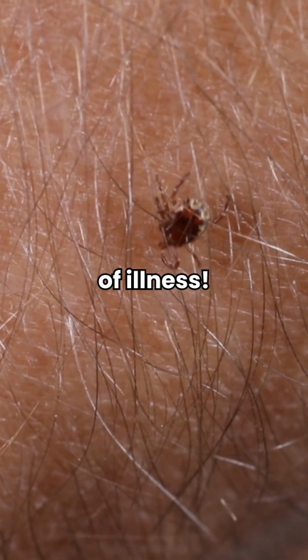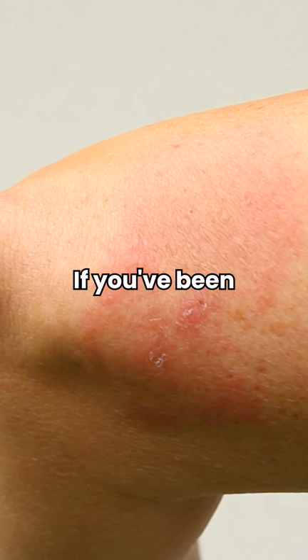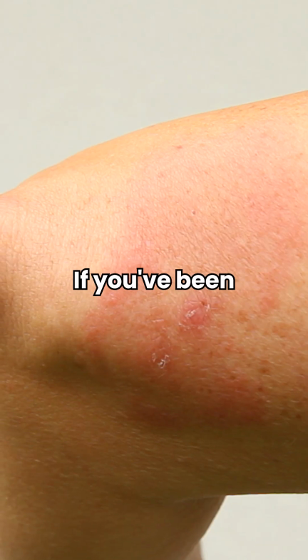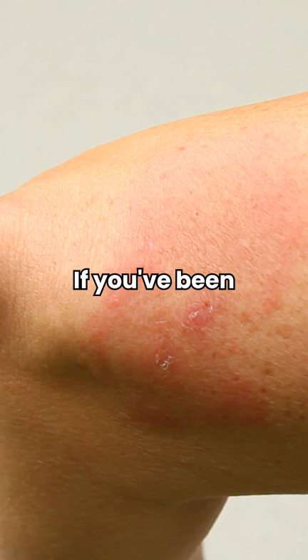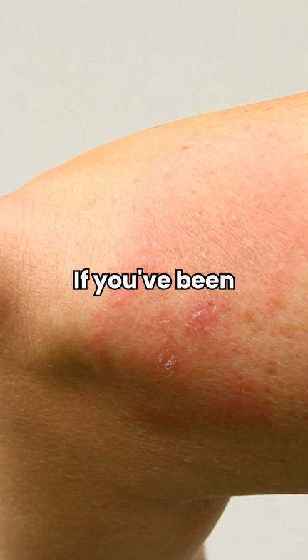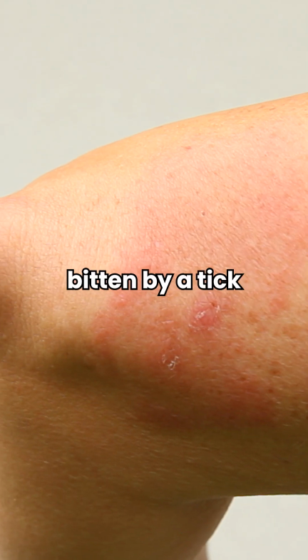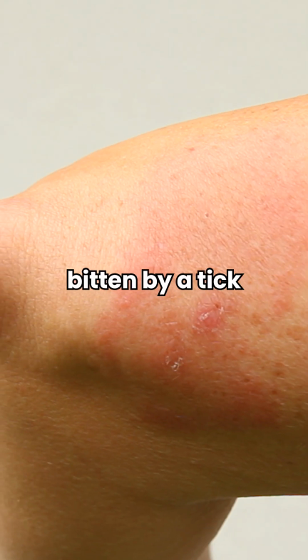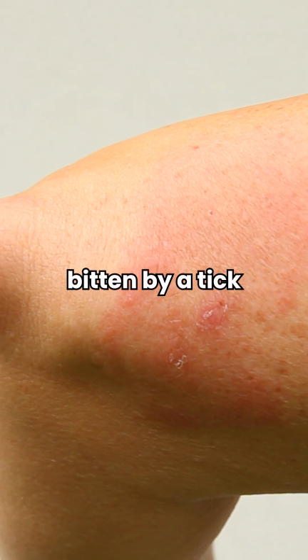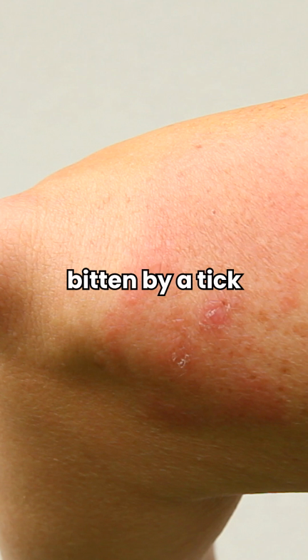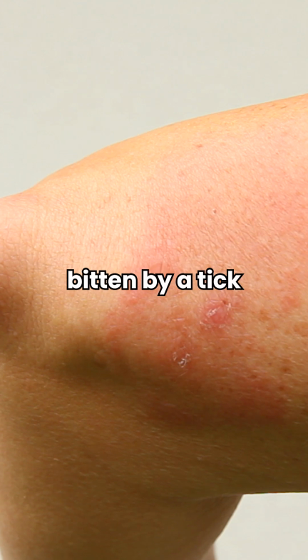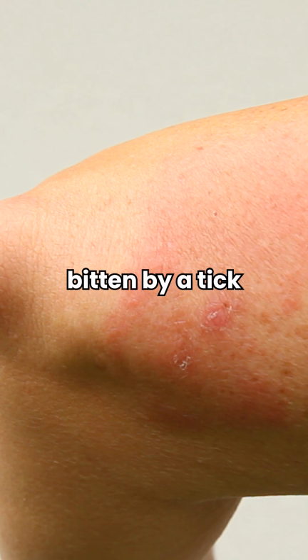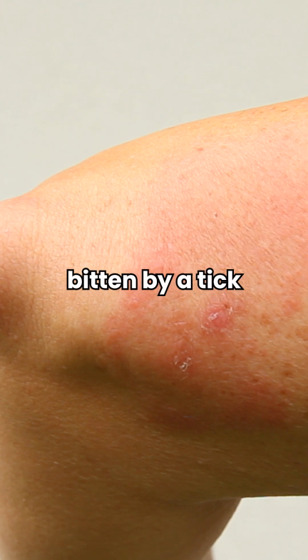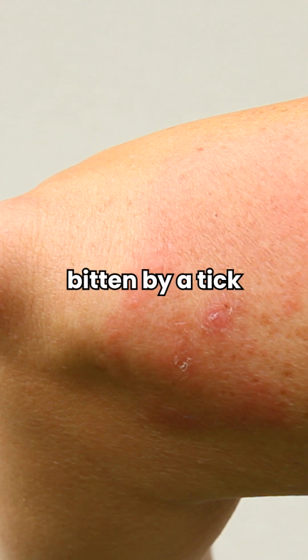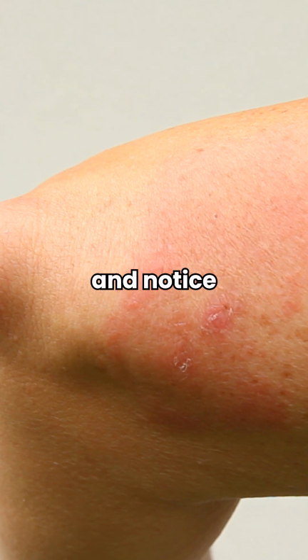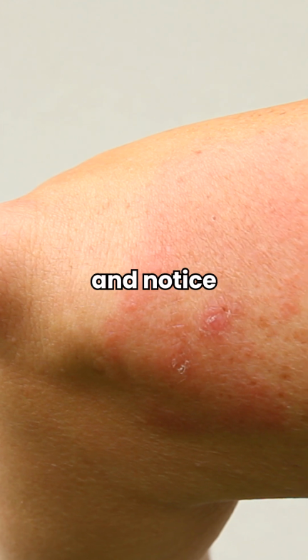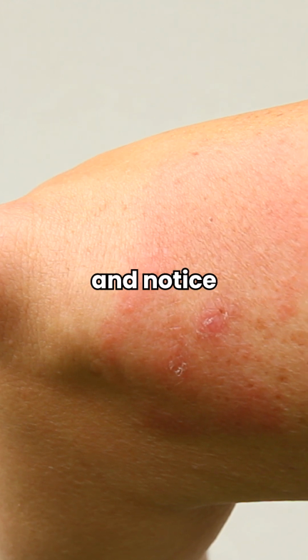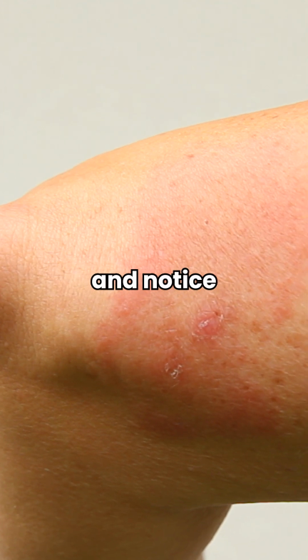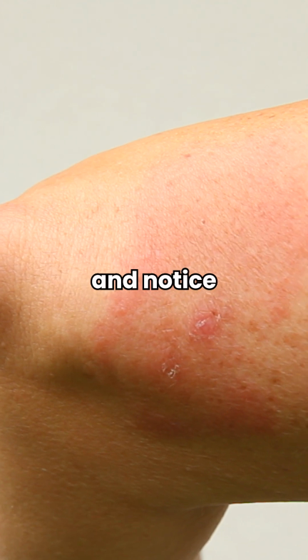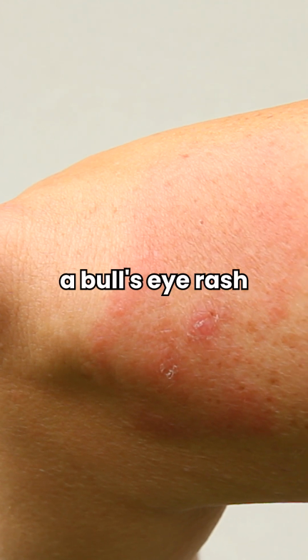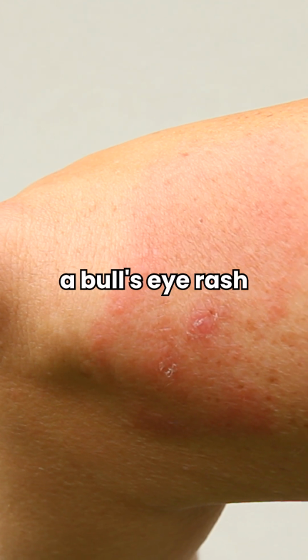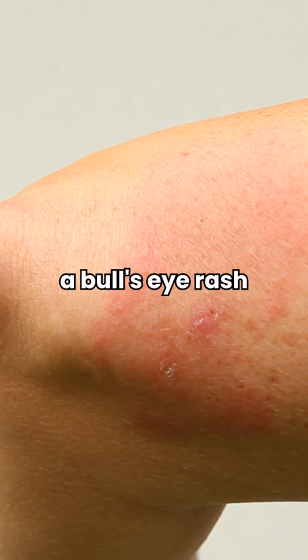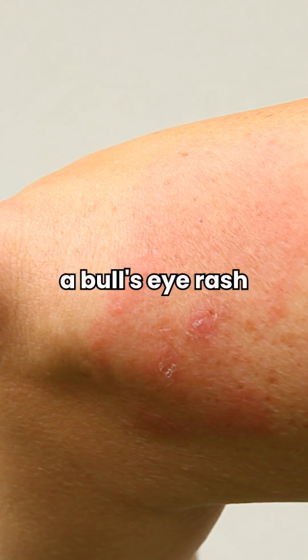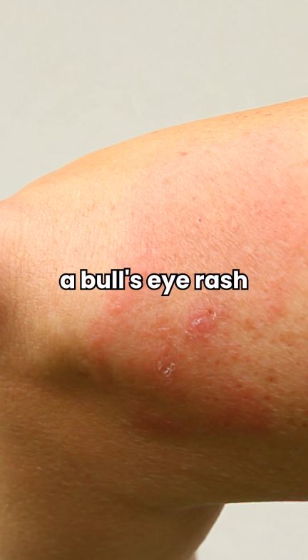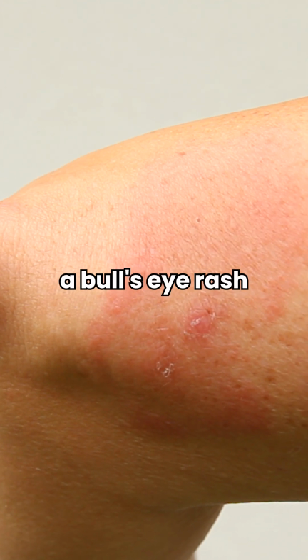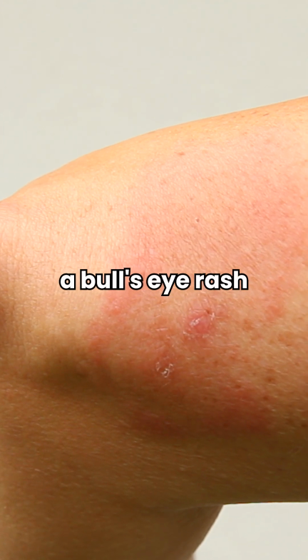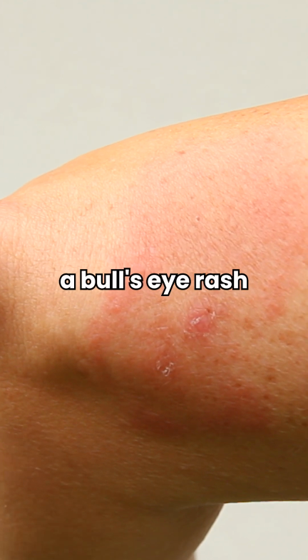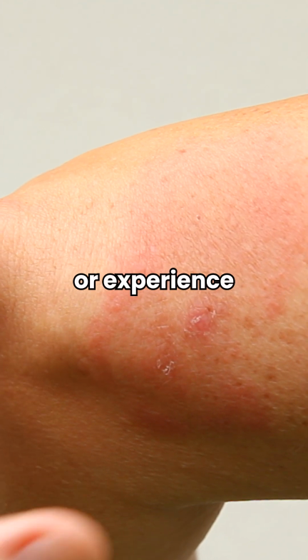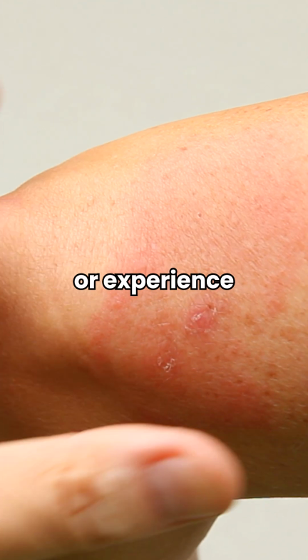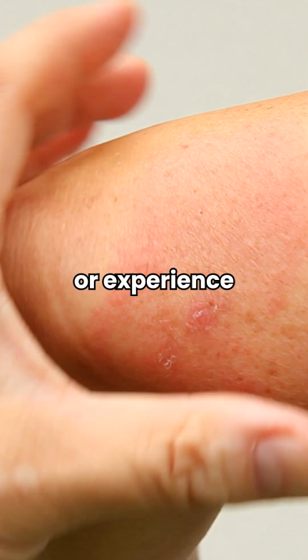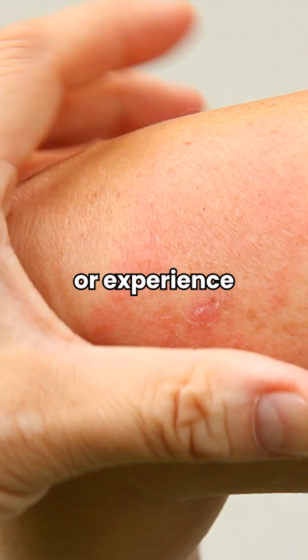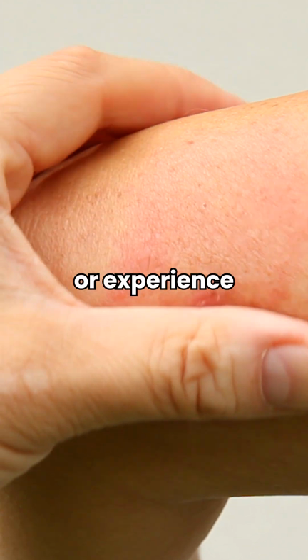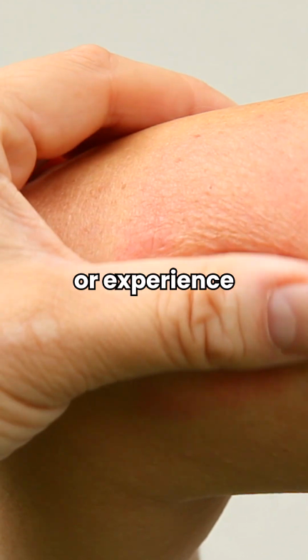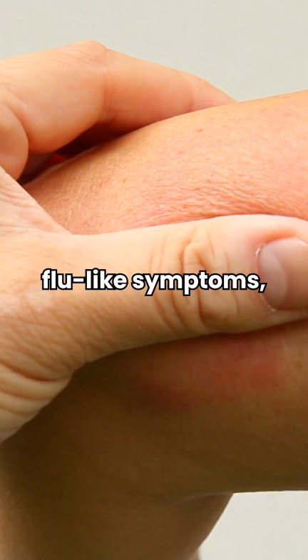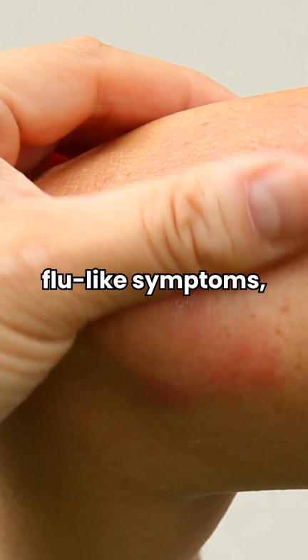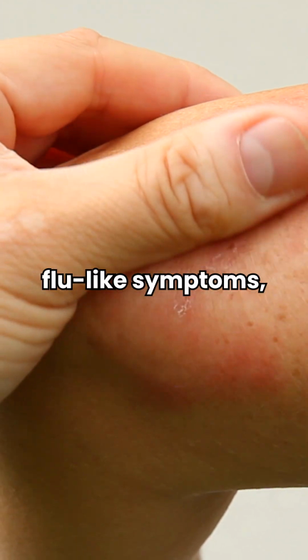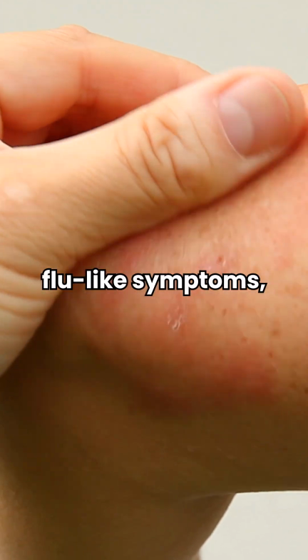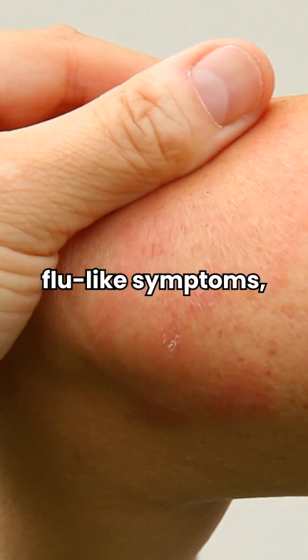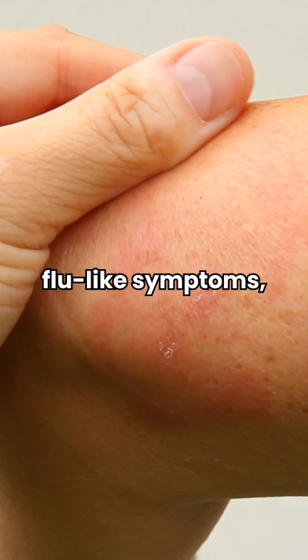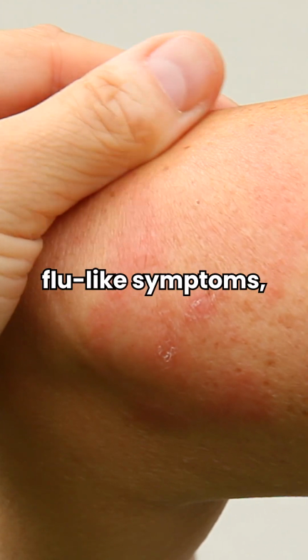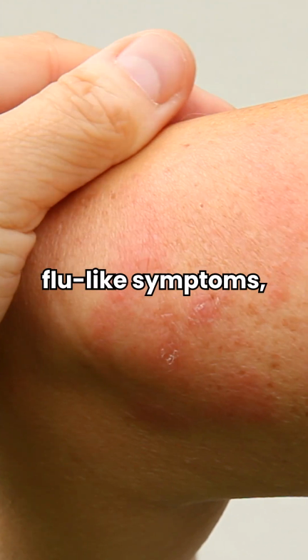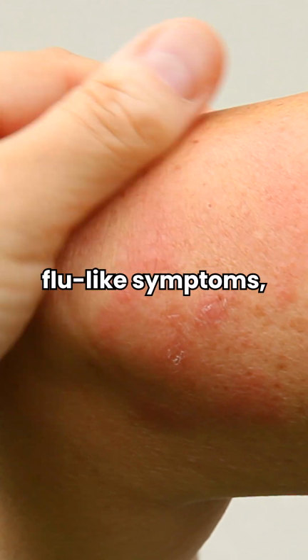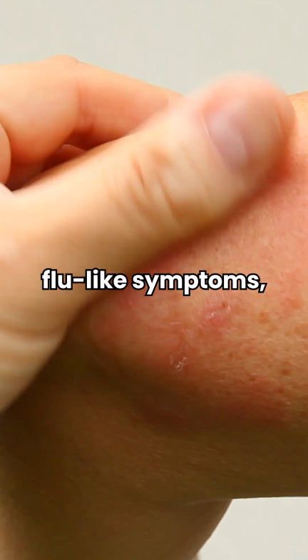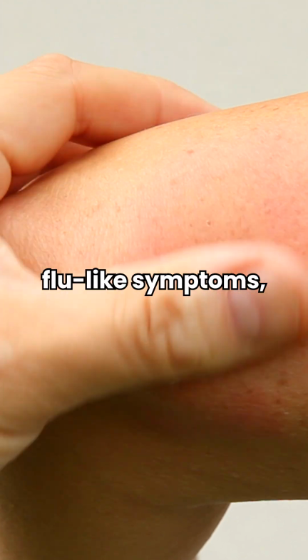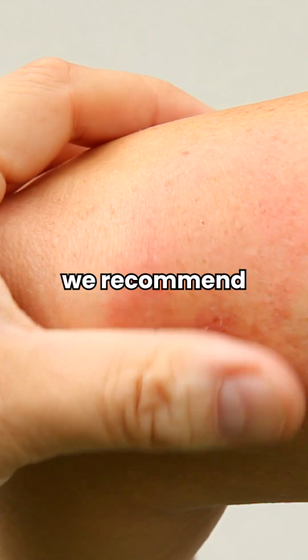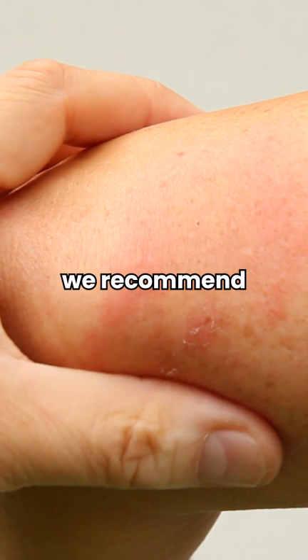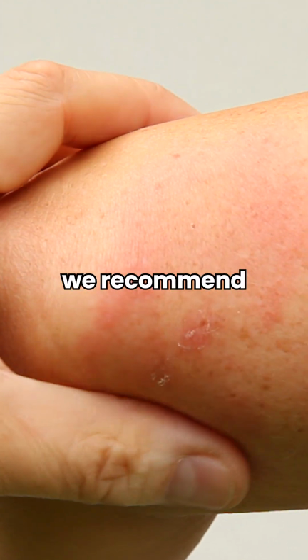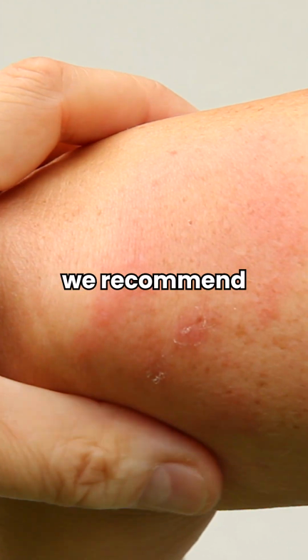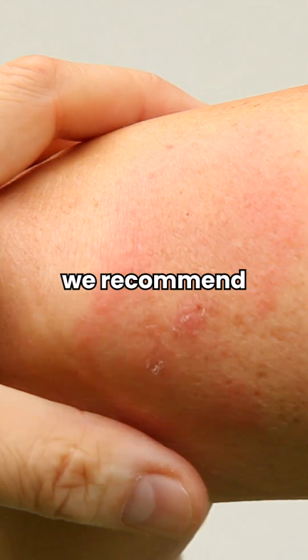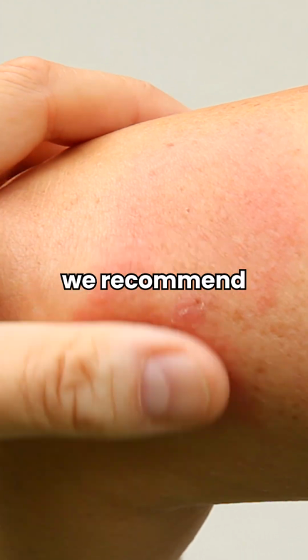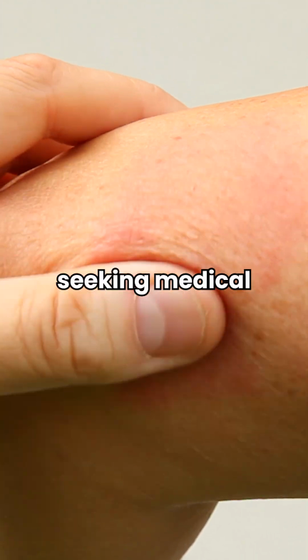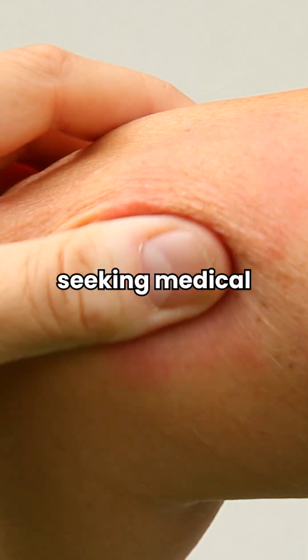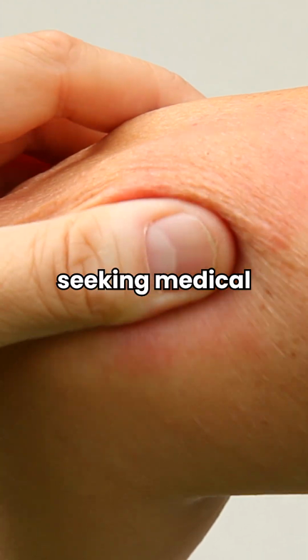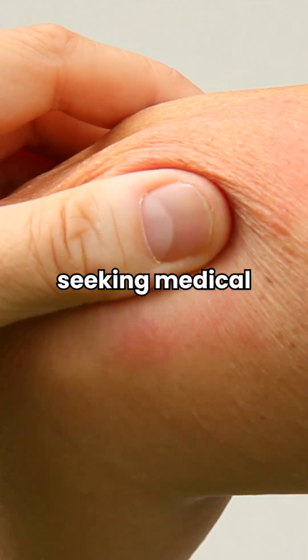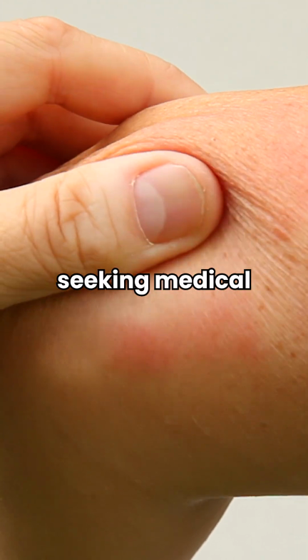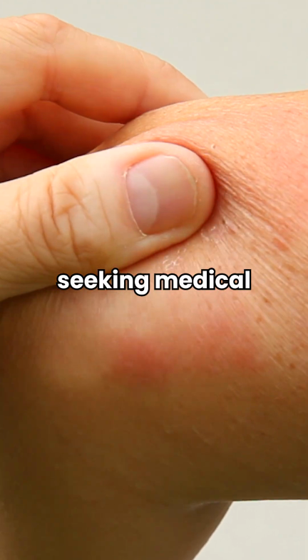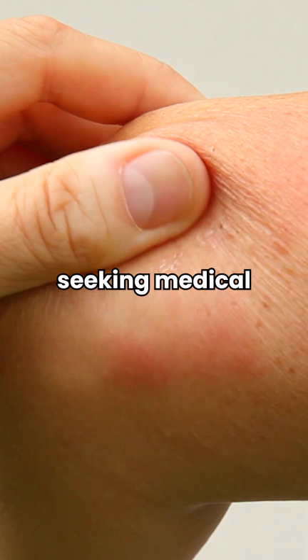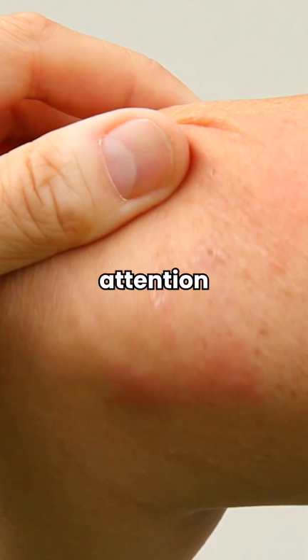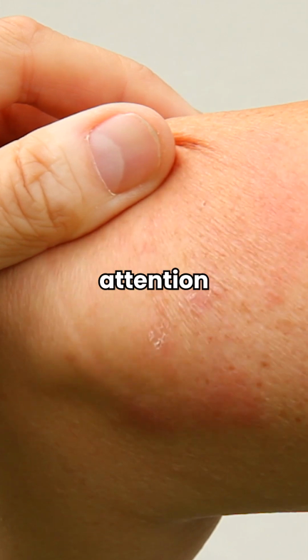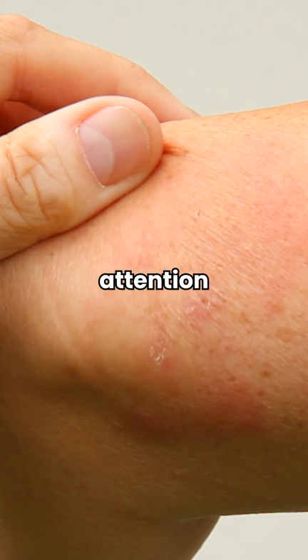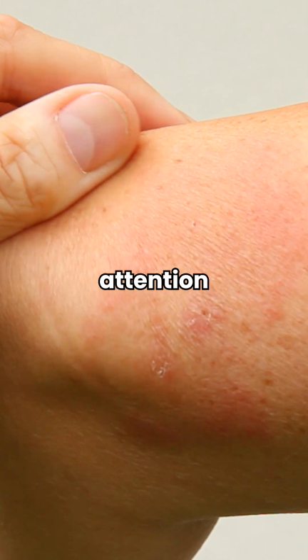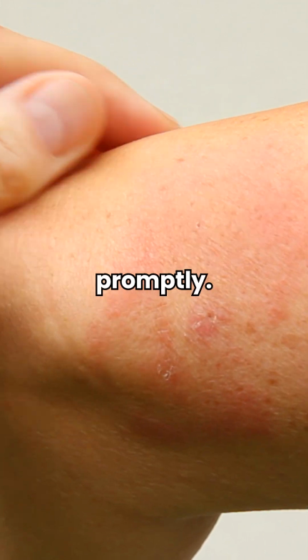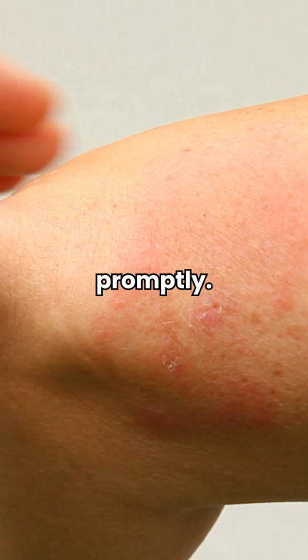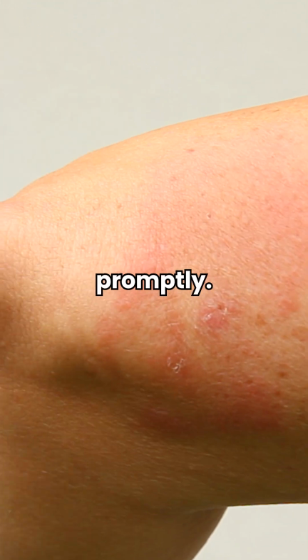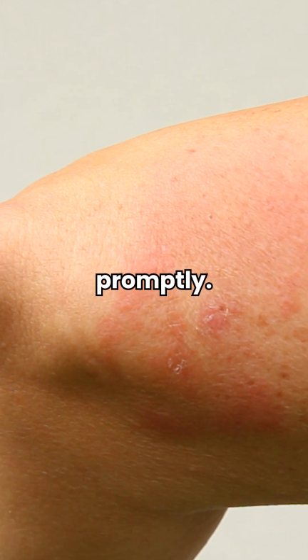If you've been bitten by a tick and notice a bullseye rash or experience flu-like symptoms, we recommend seeking medical attention promptly.